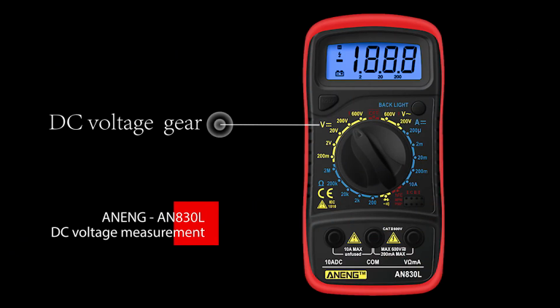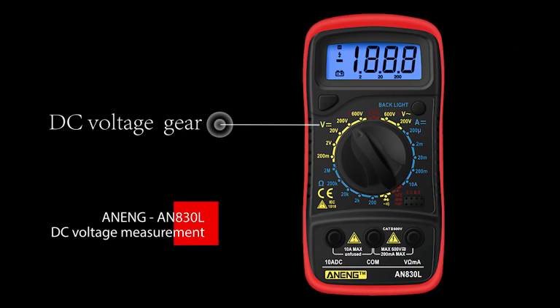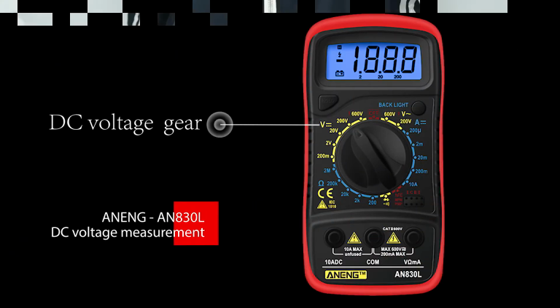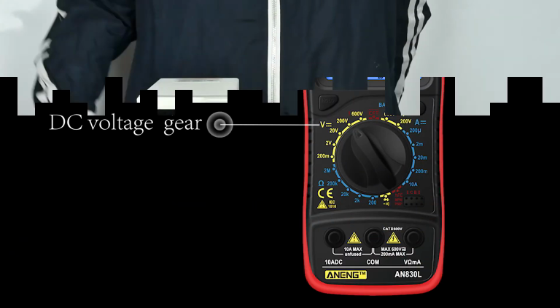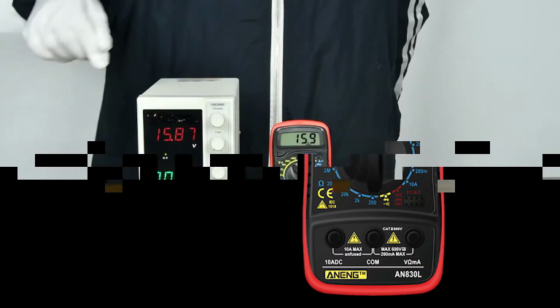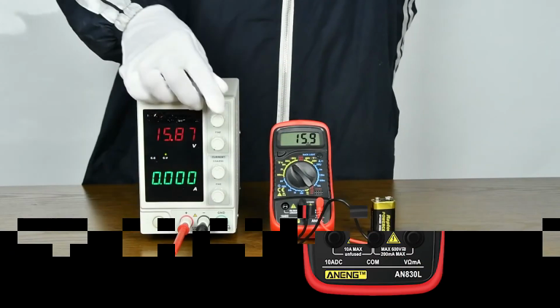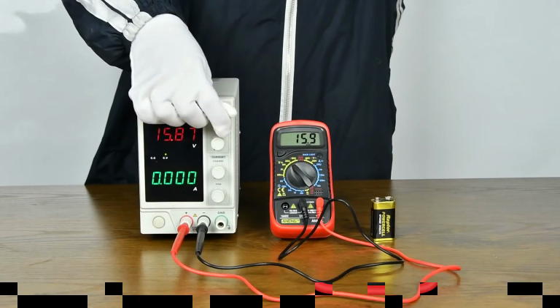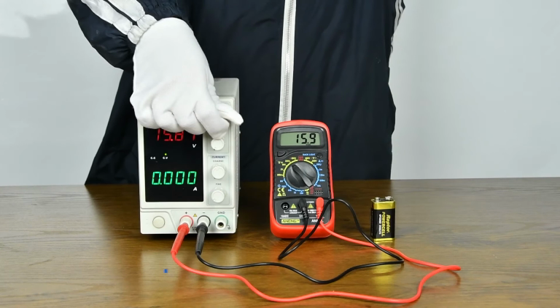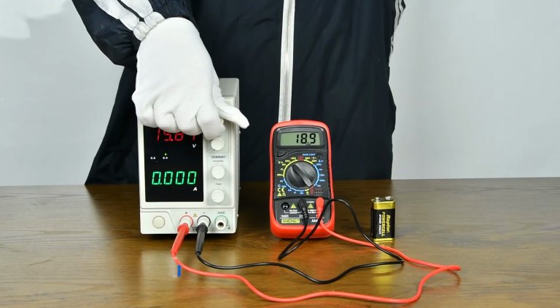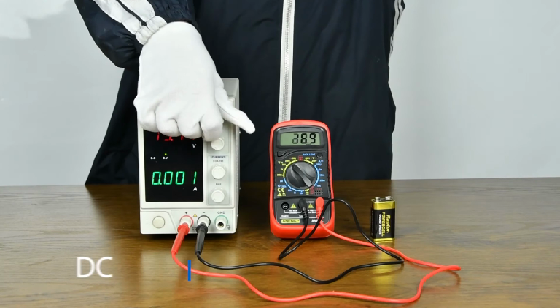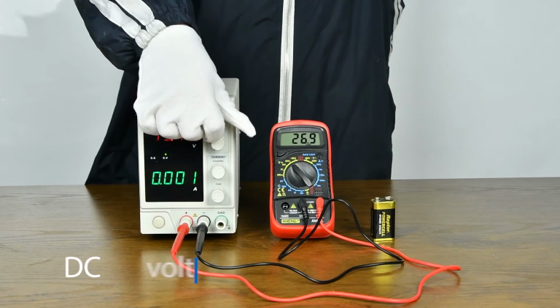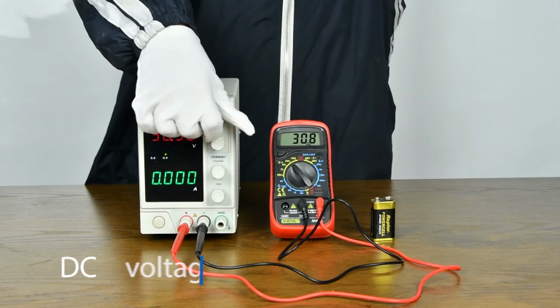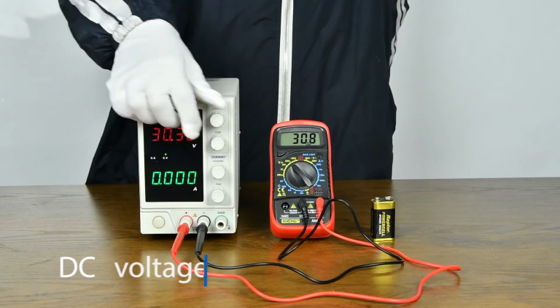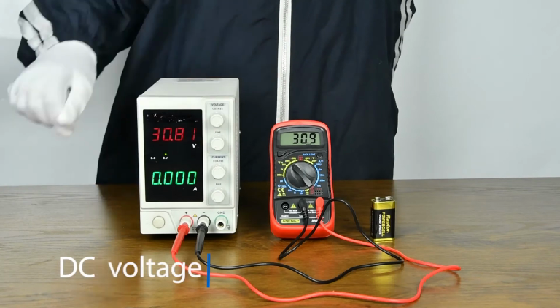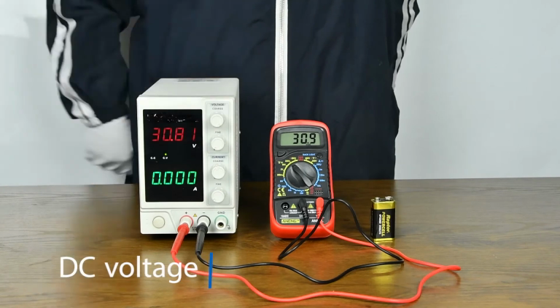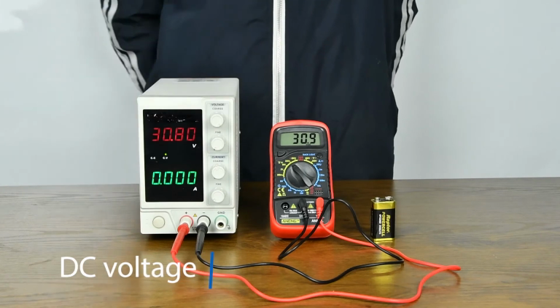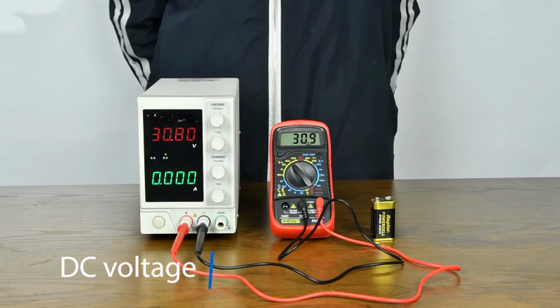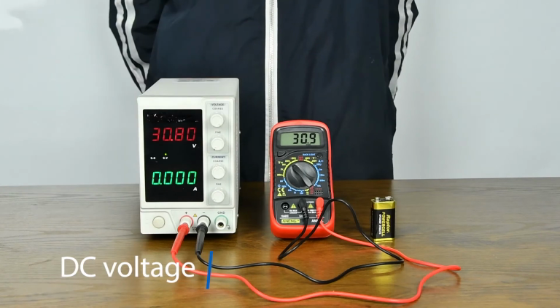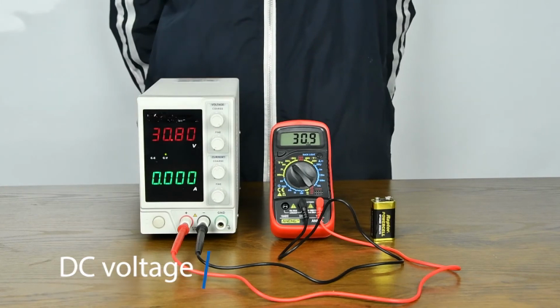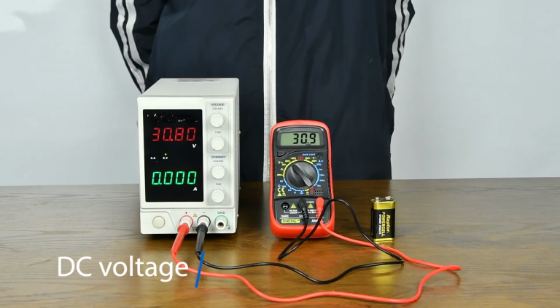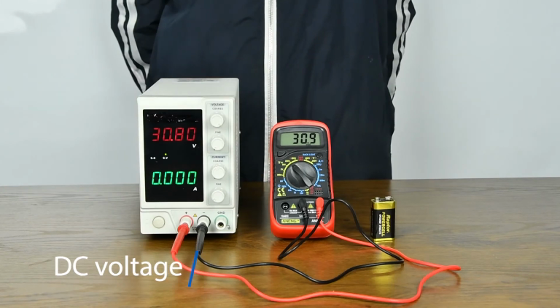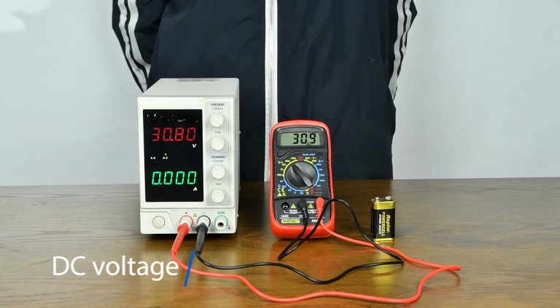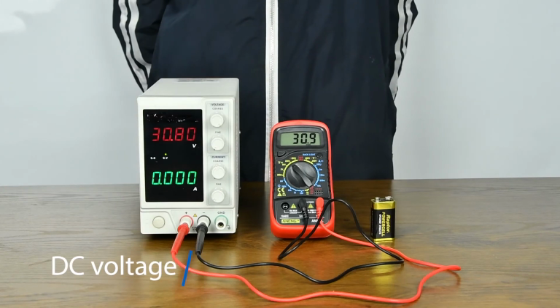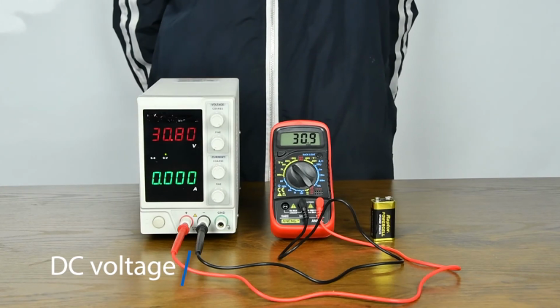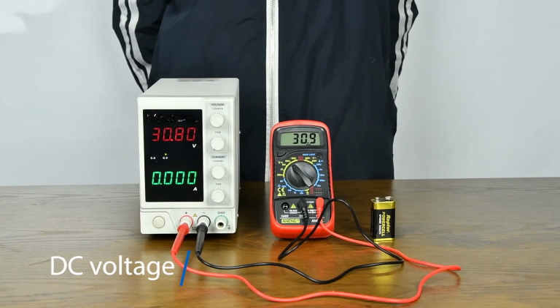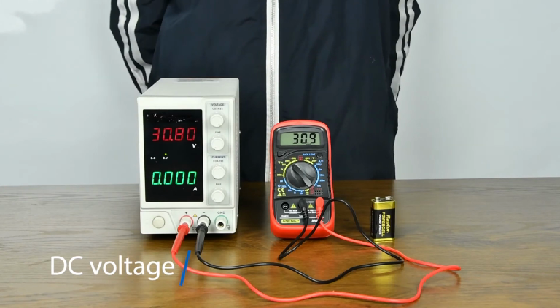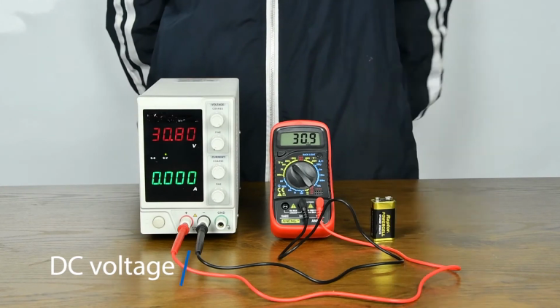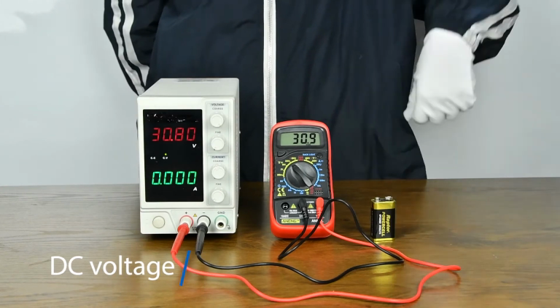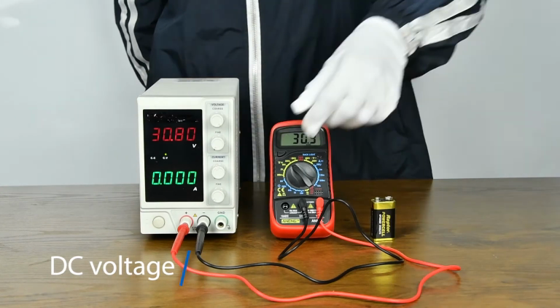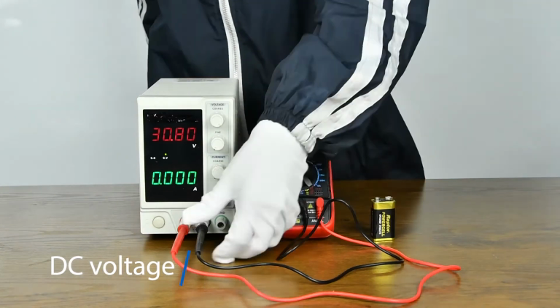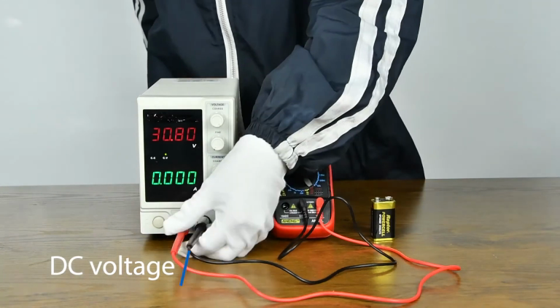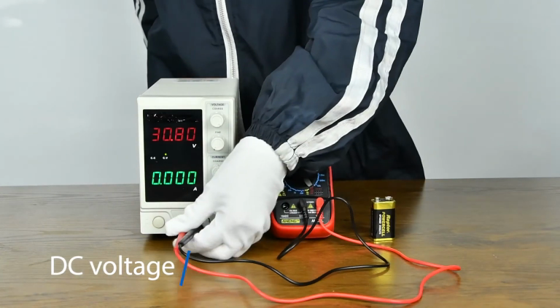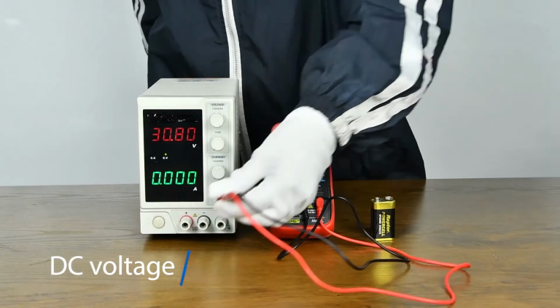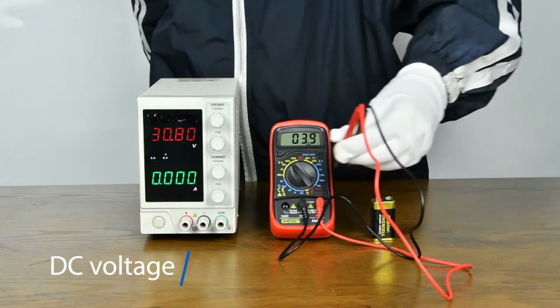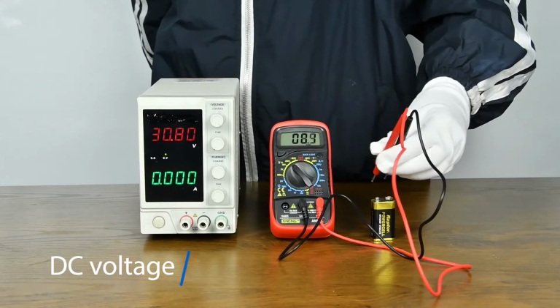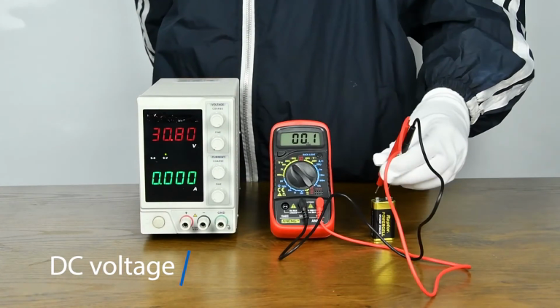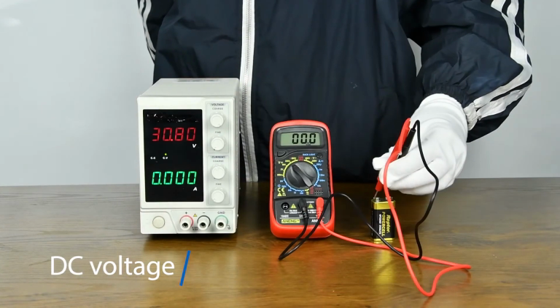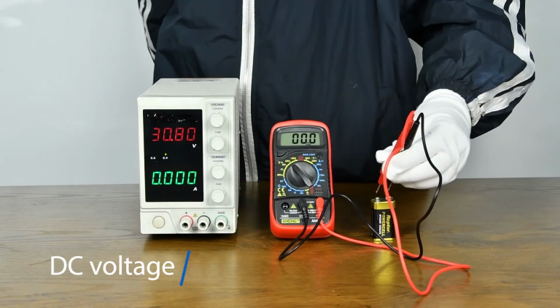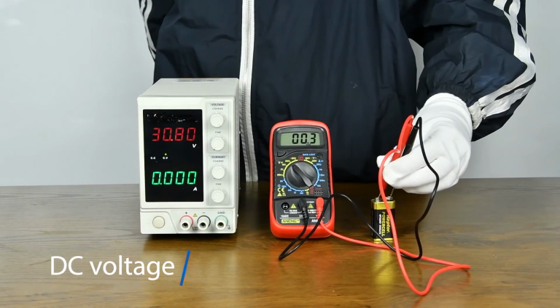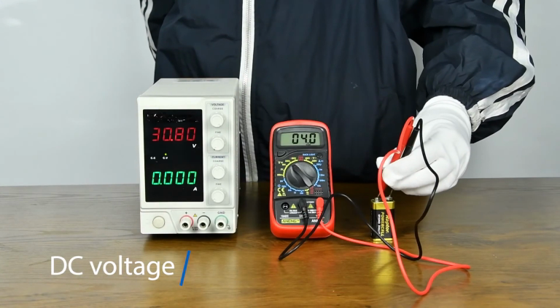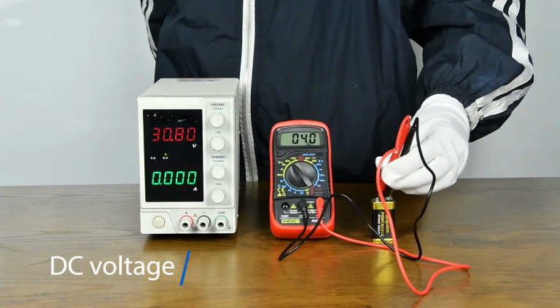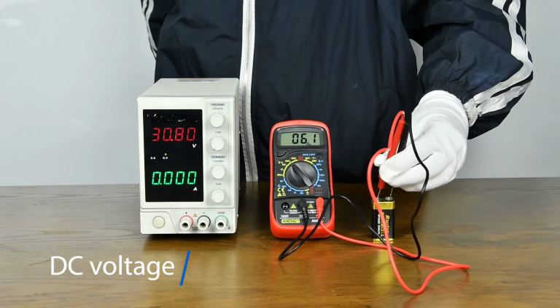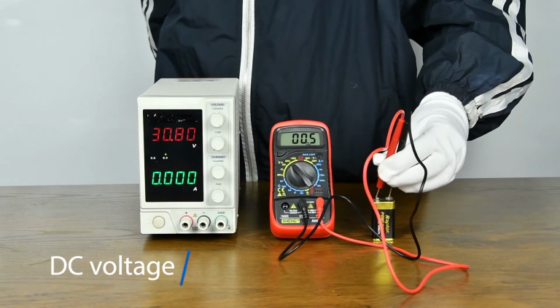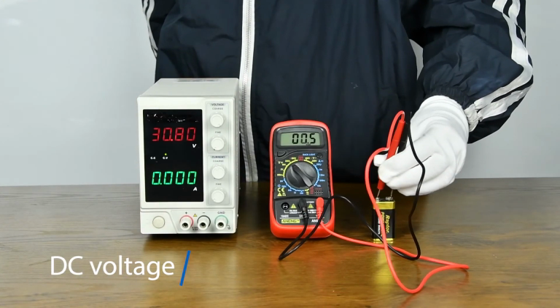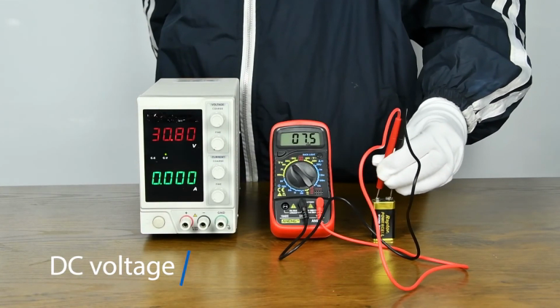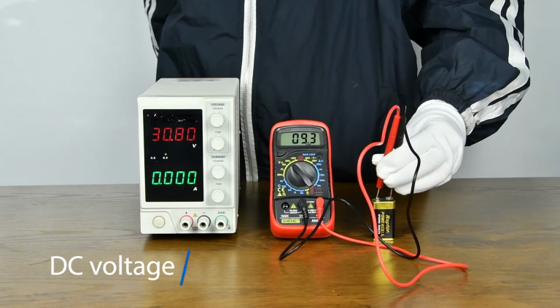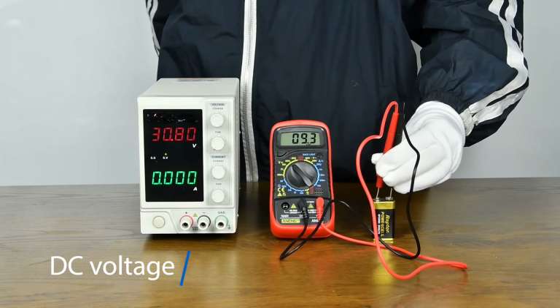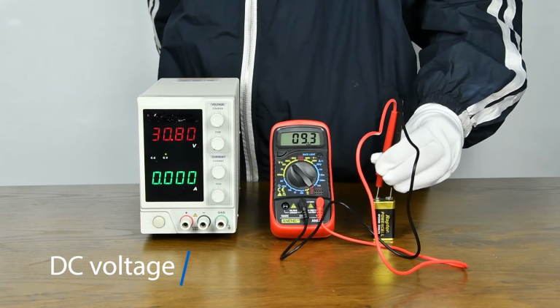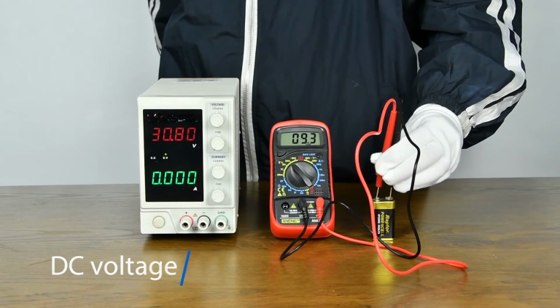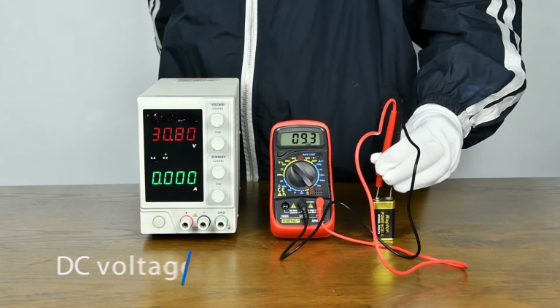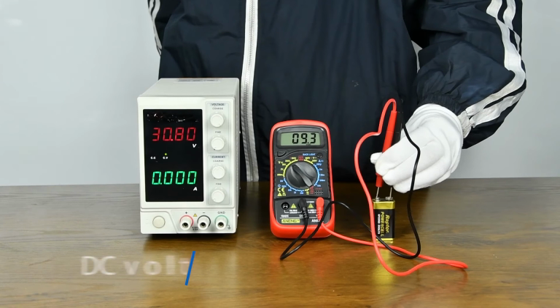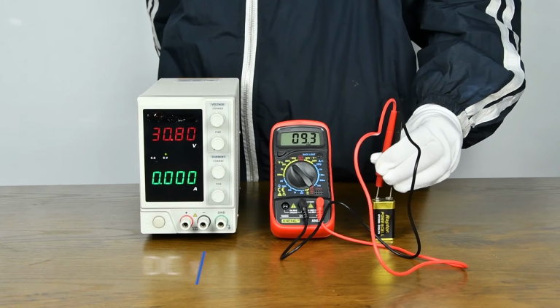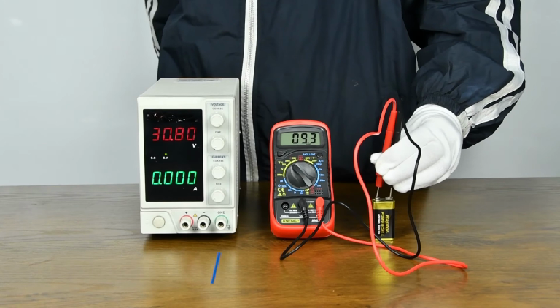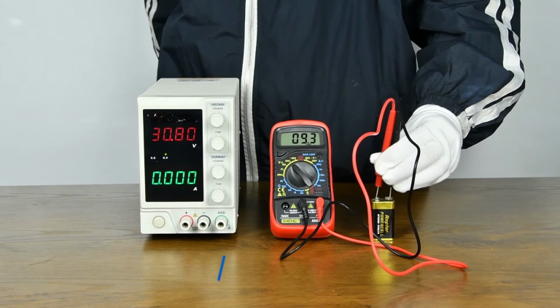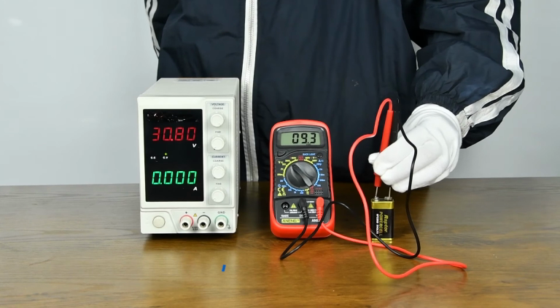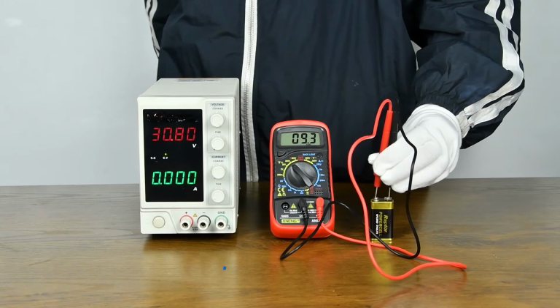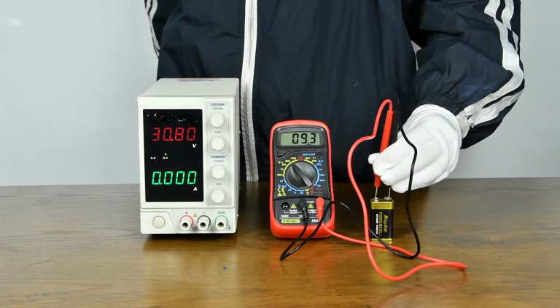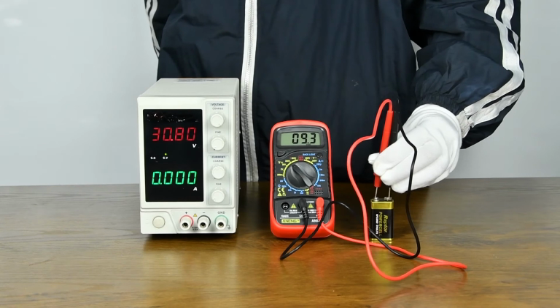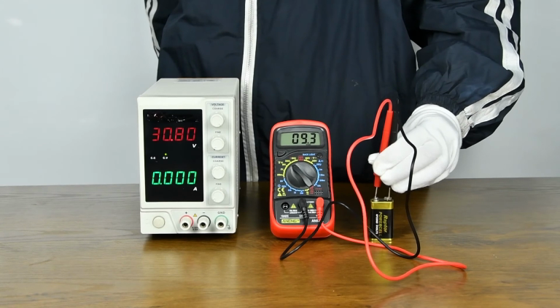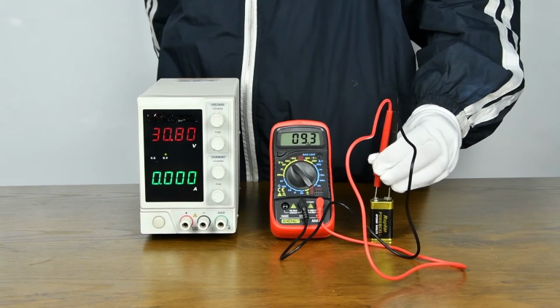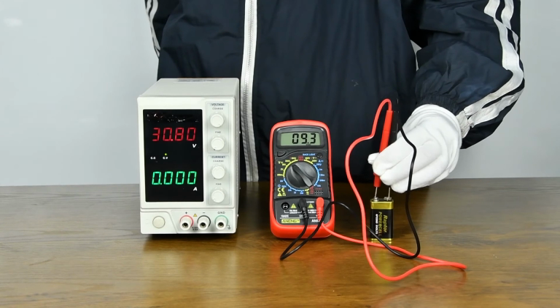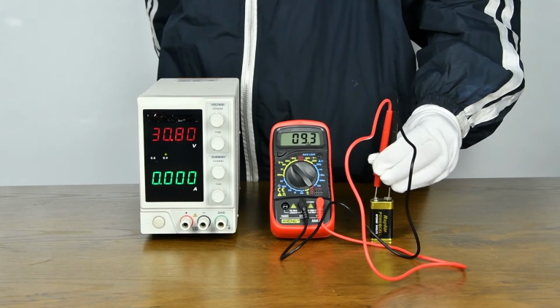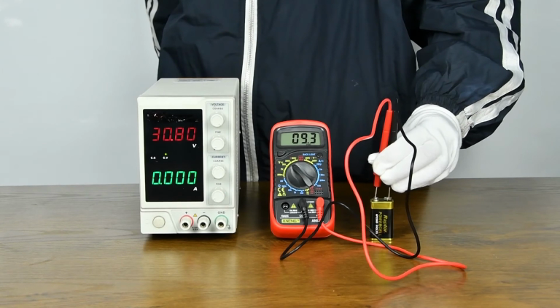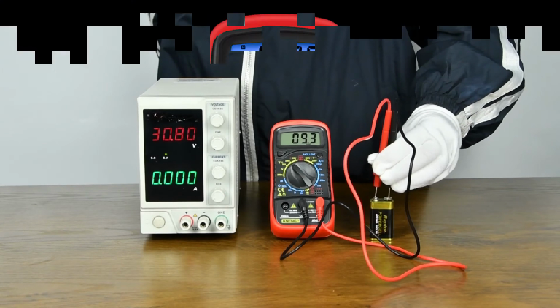DC voltage measurement, used for DC regulated power supply and battery measurement display.